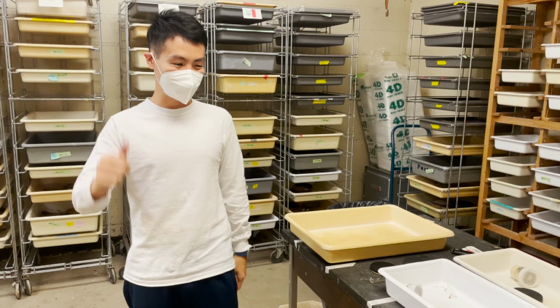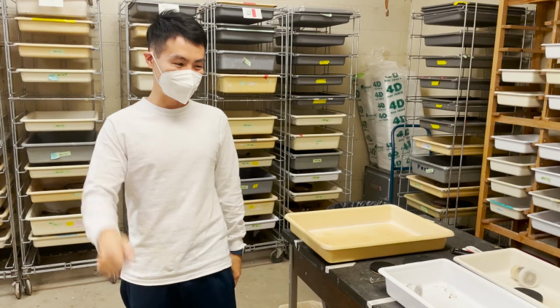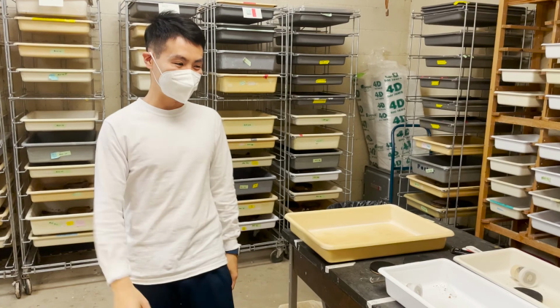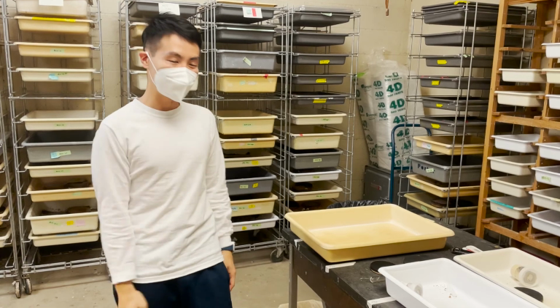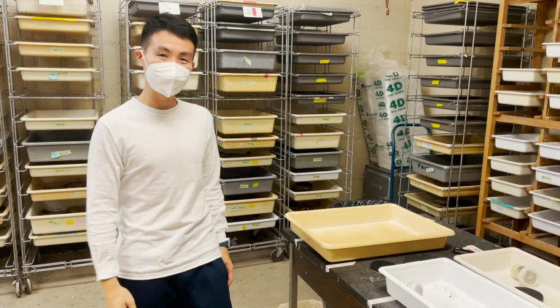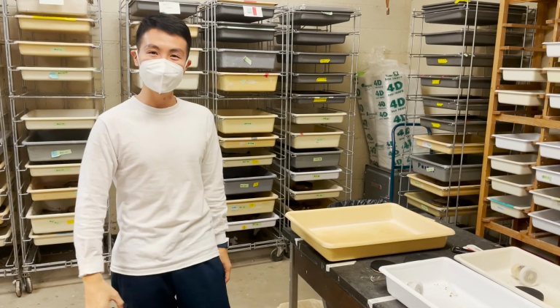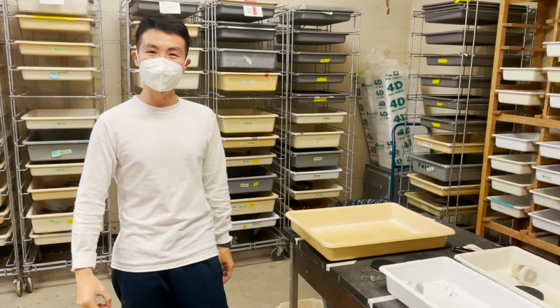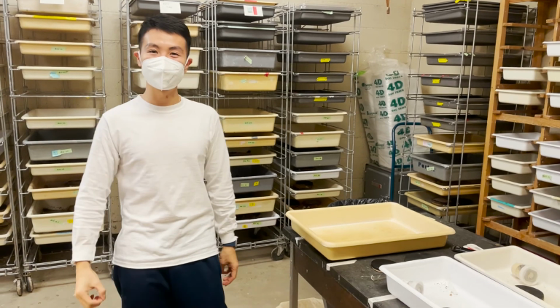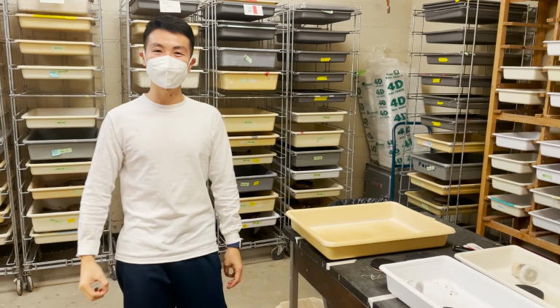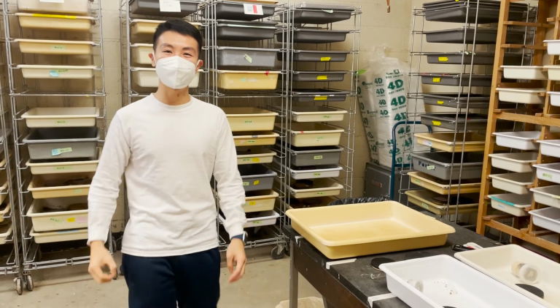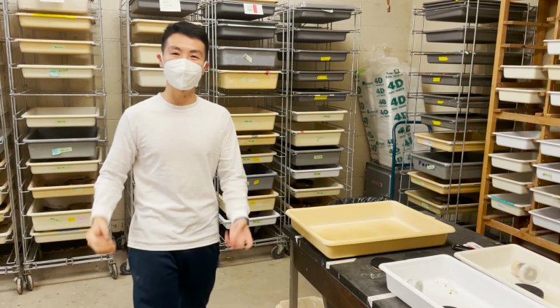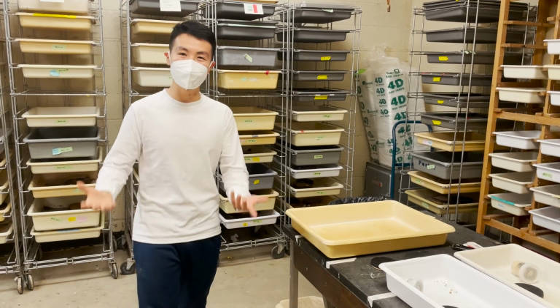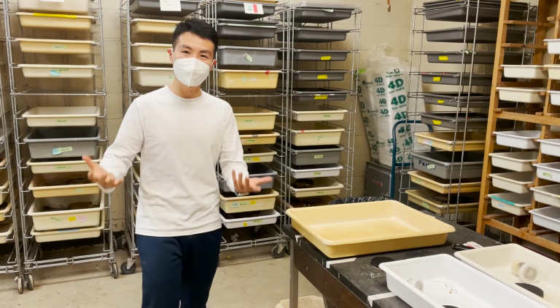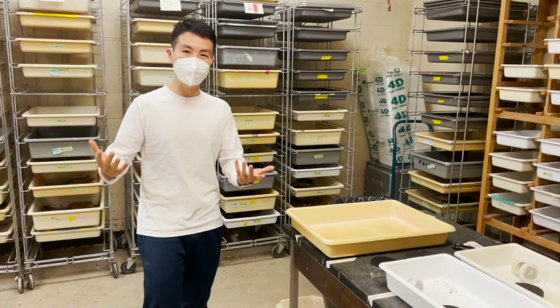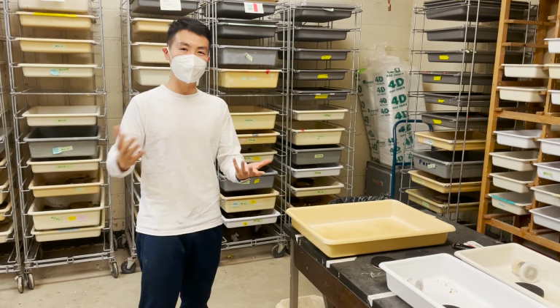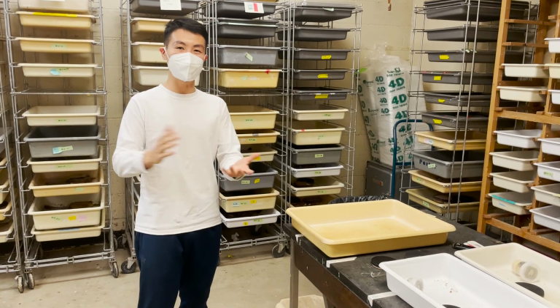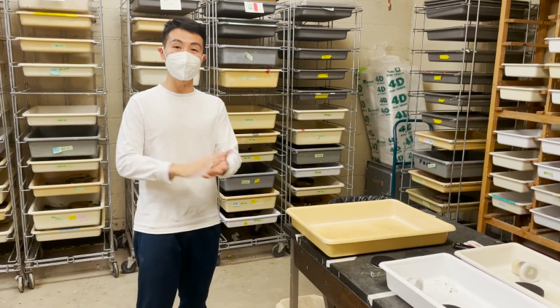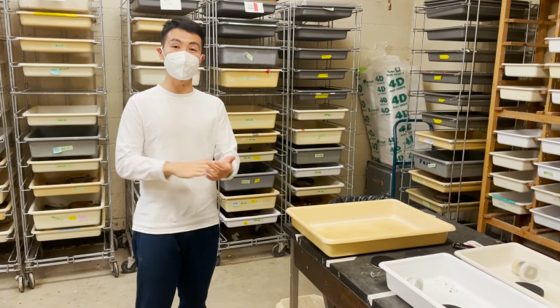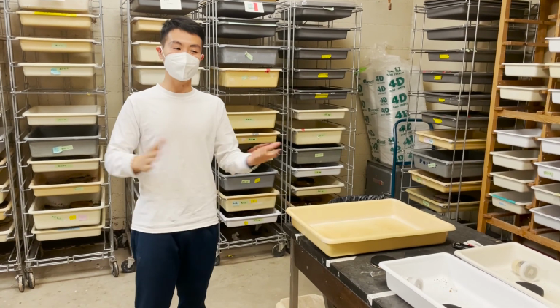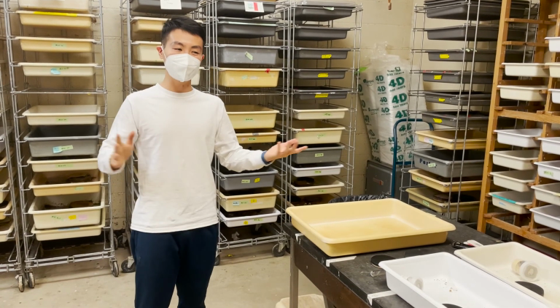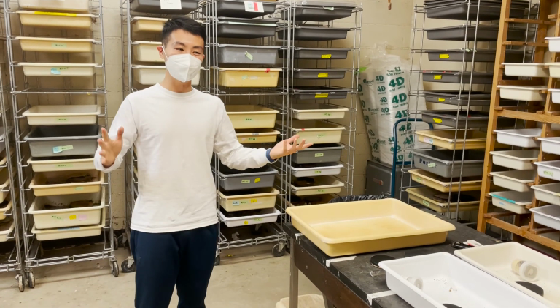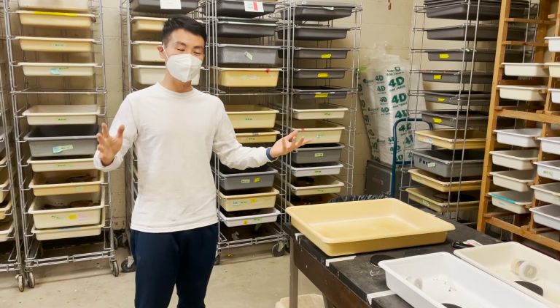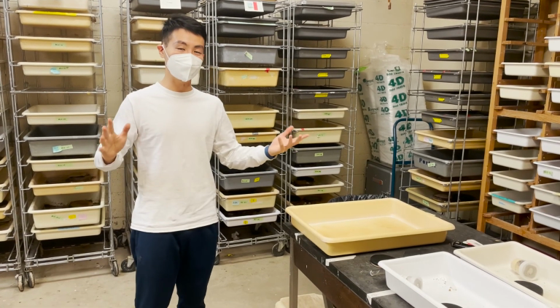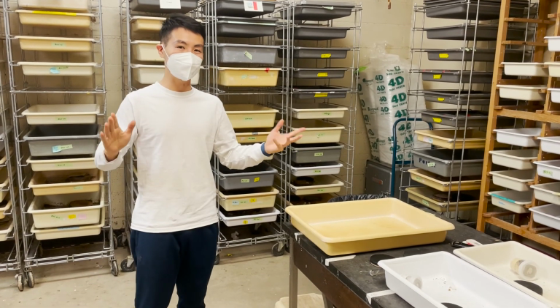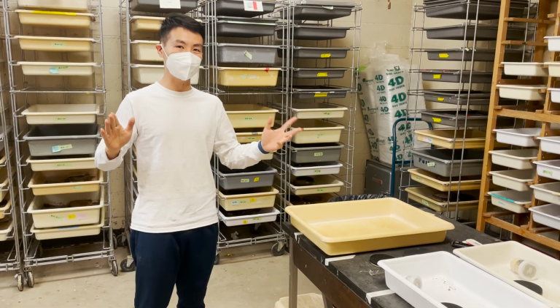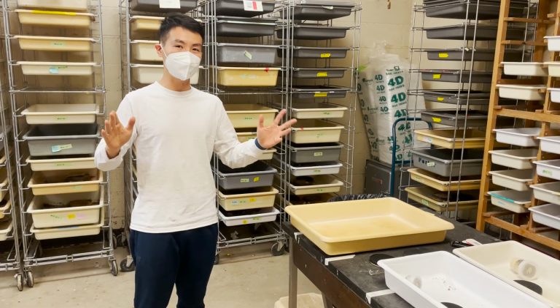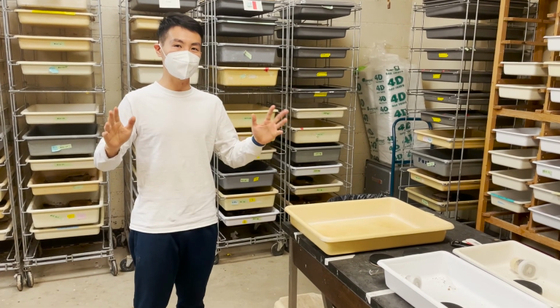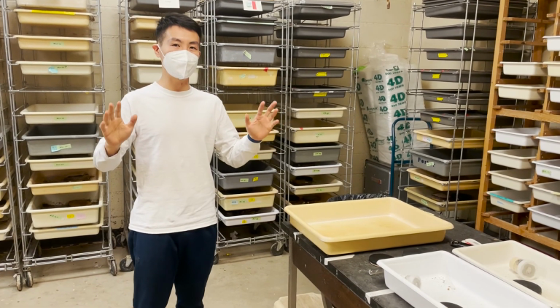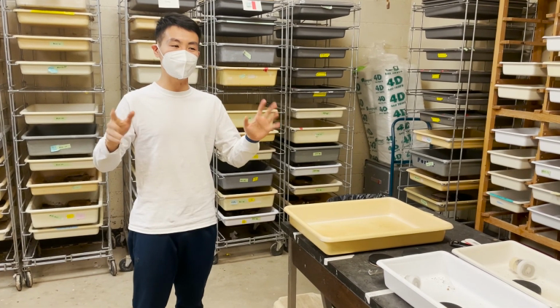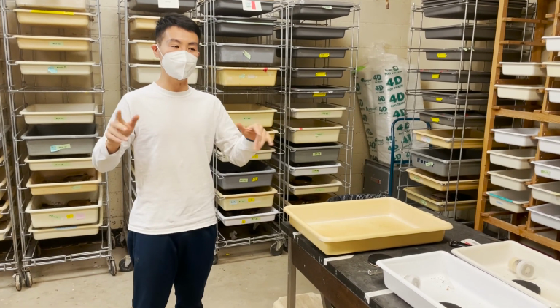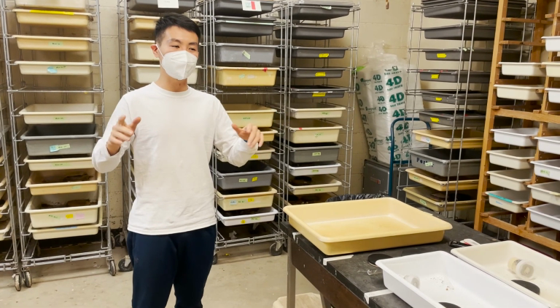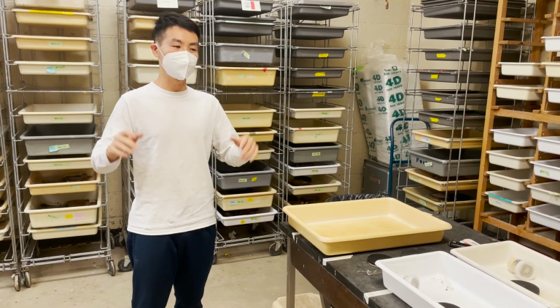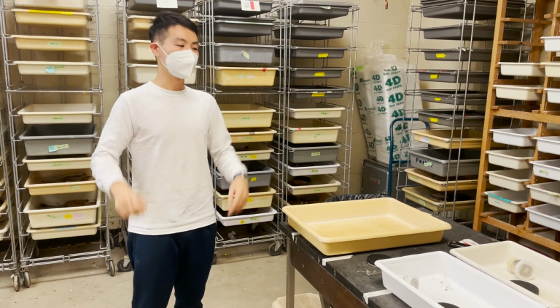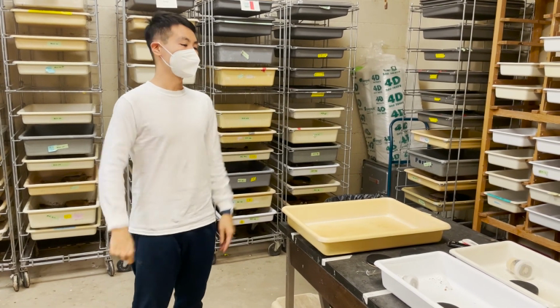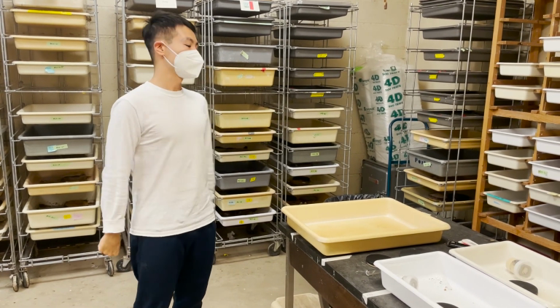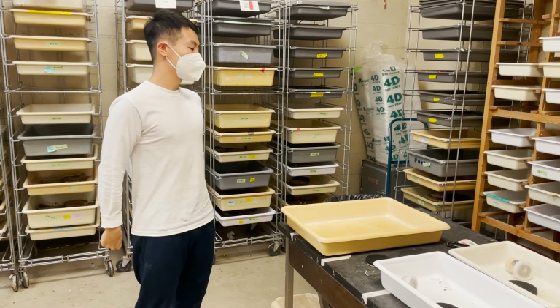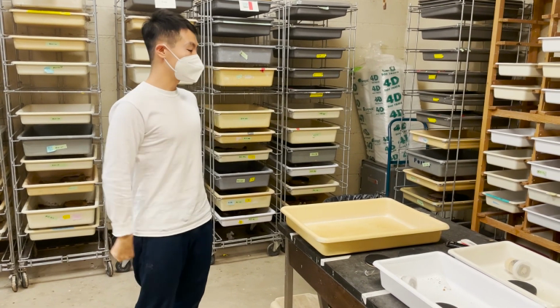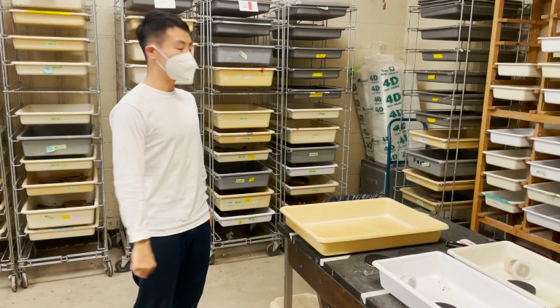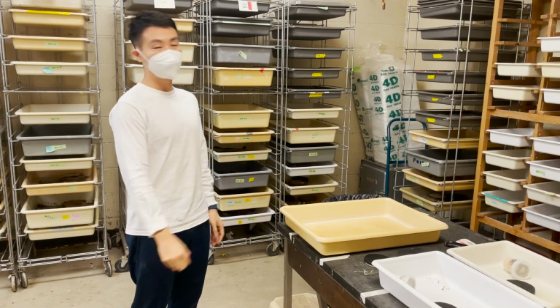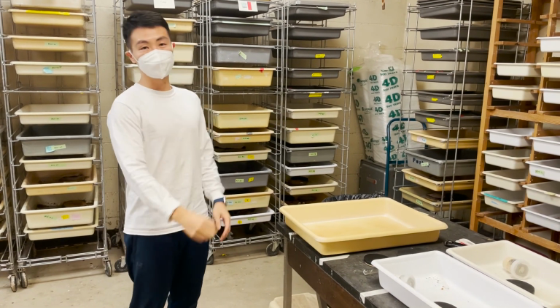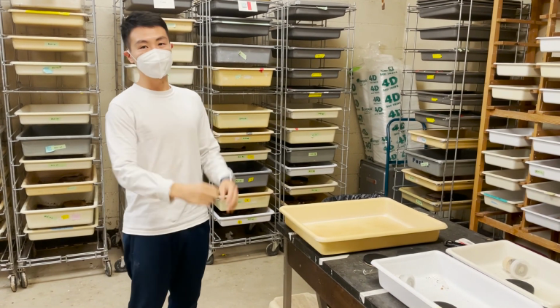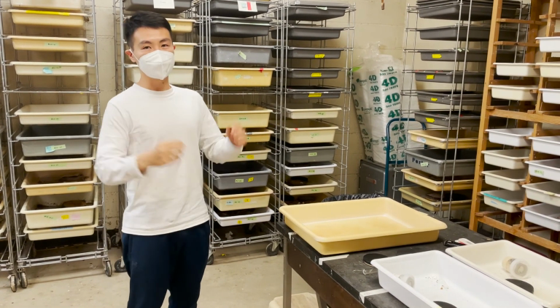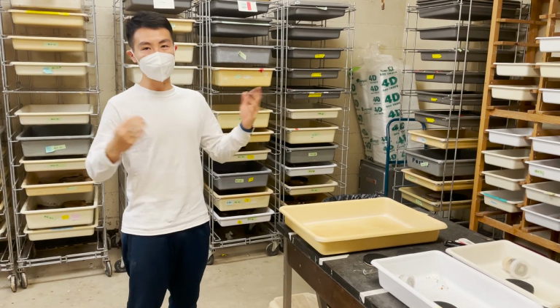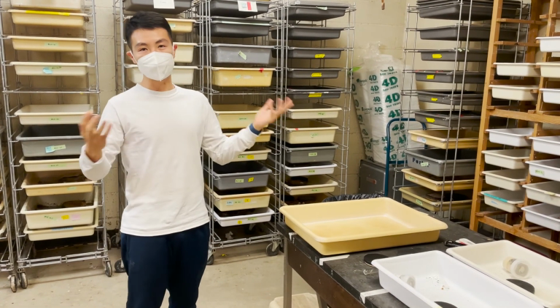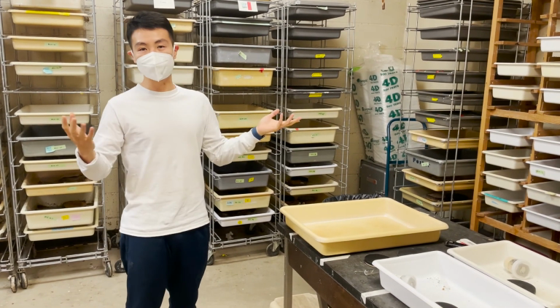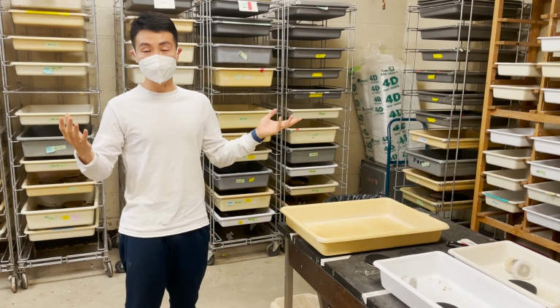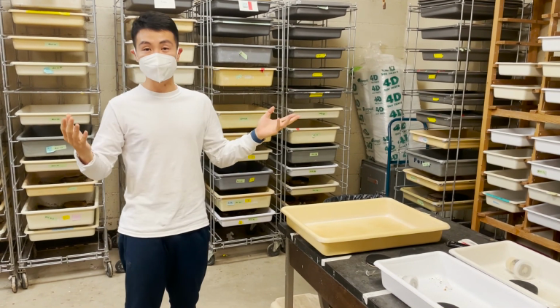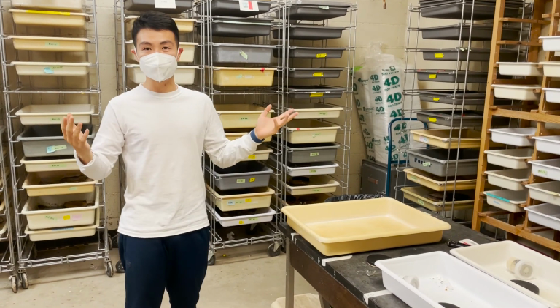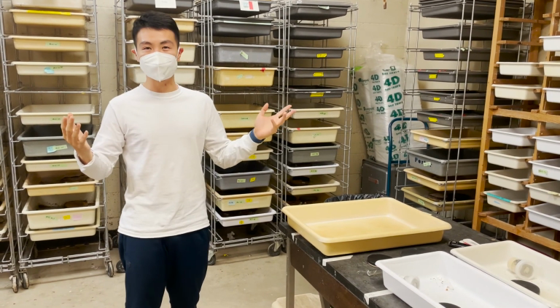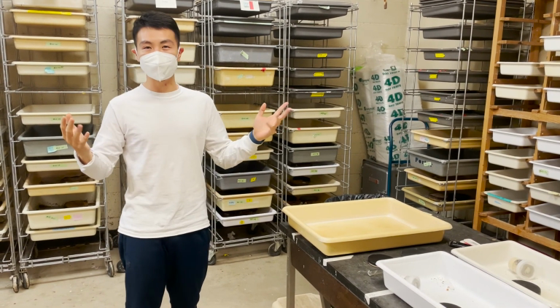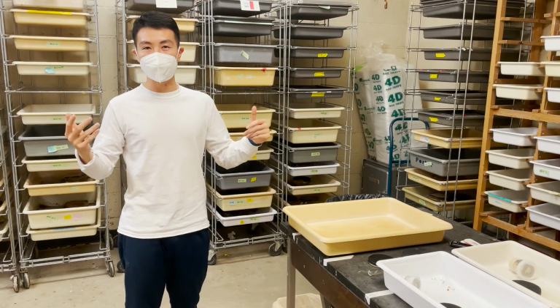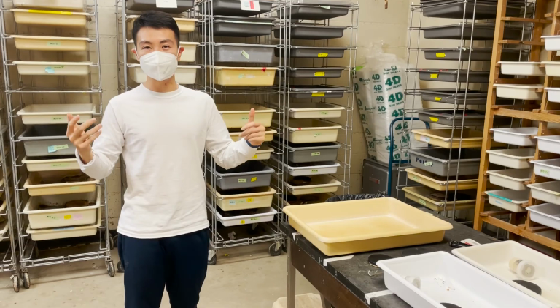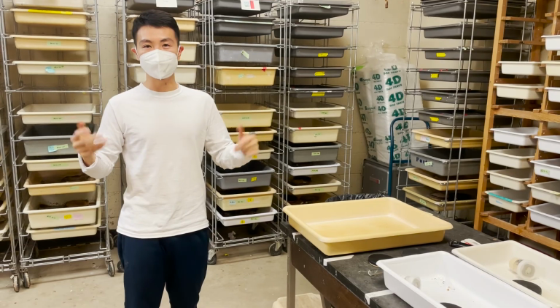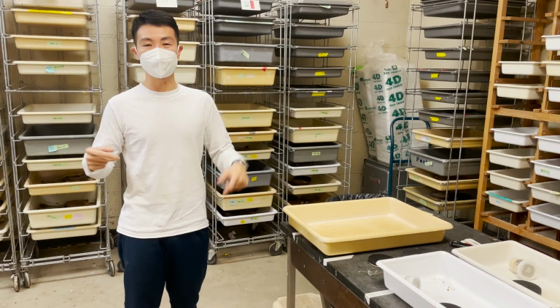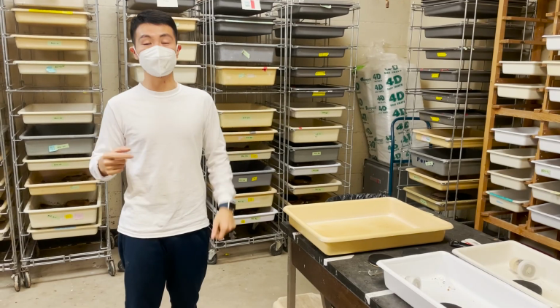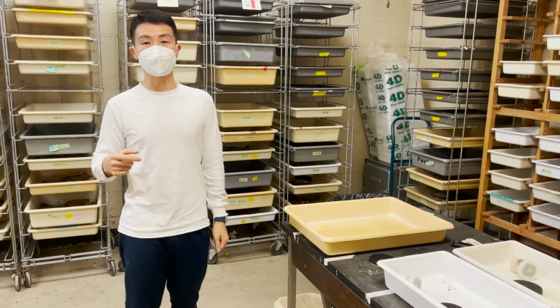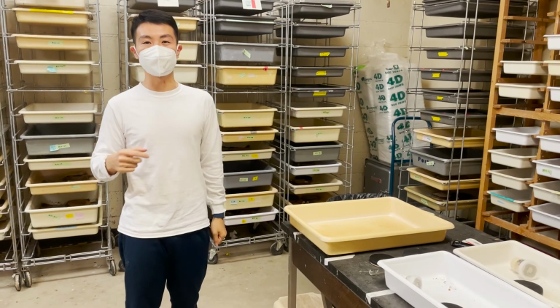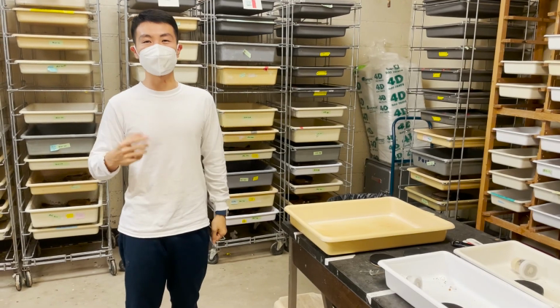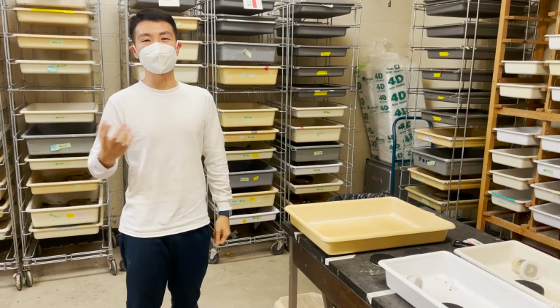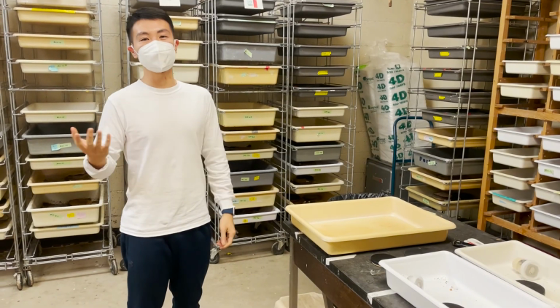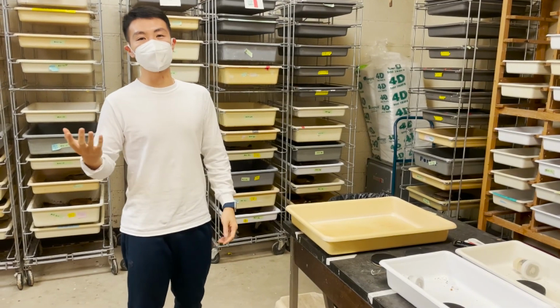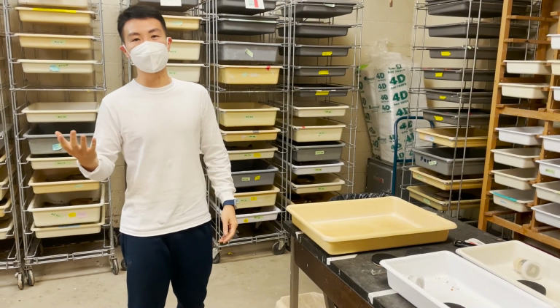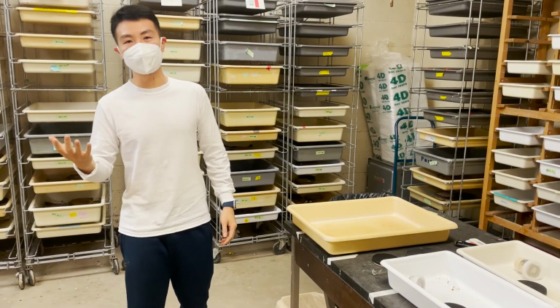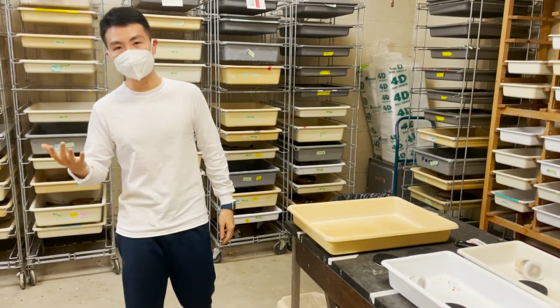Hello! In this video, I'll show you guys how we keep fire ants in the lab for research purposes.